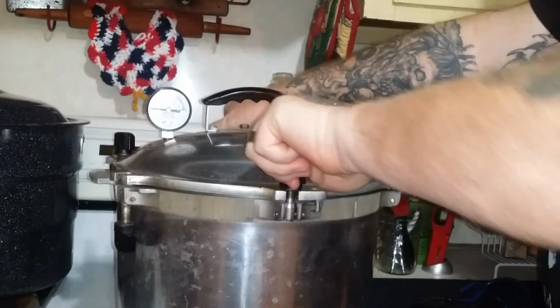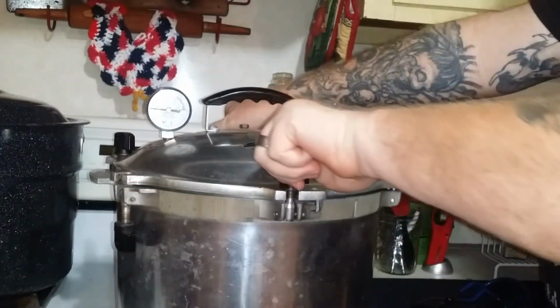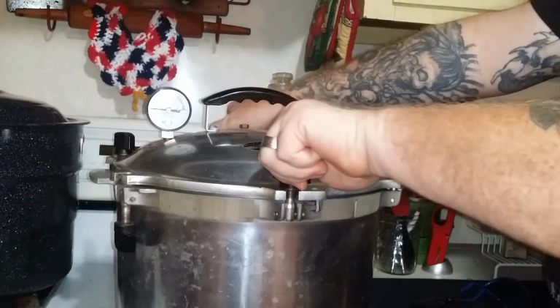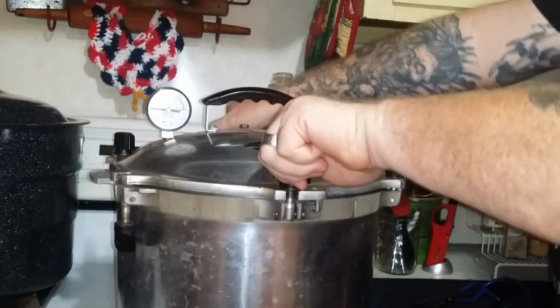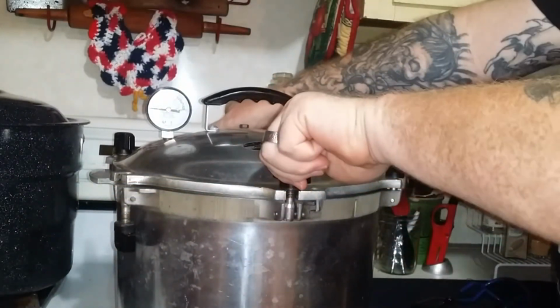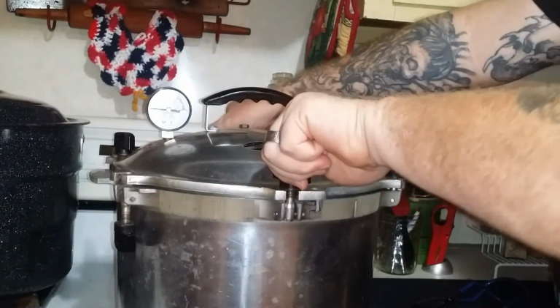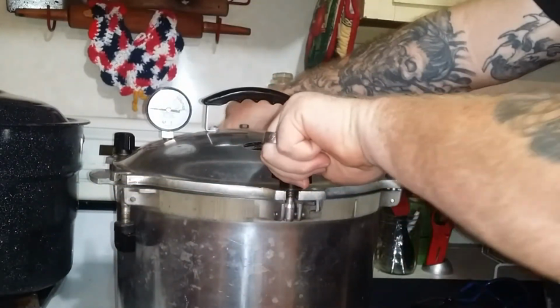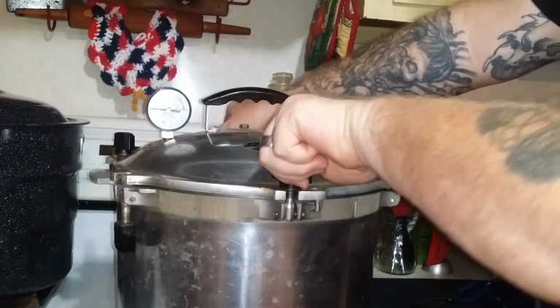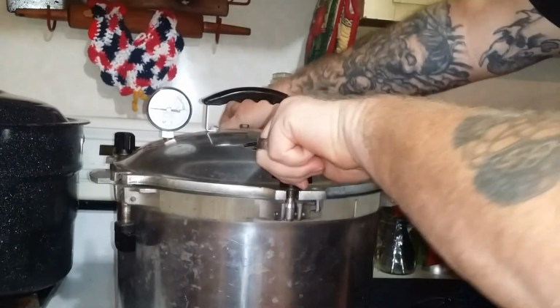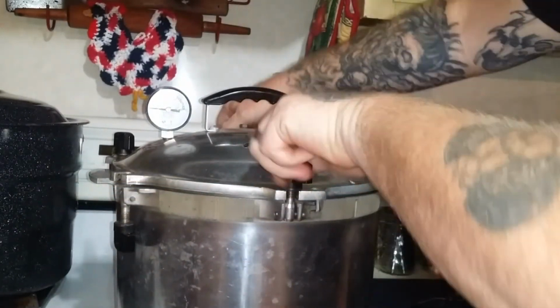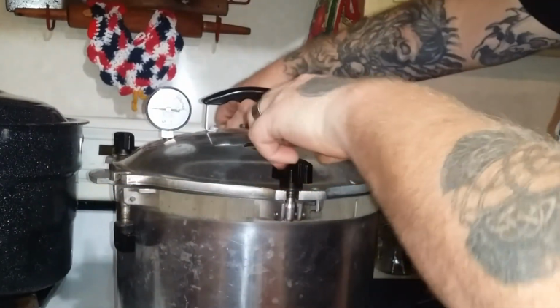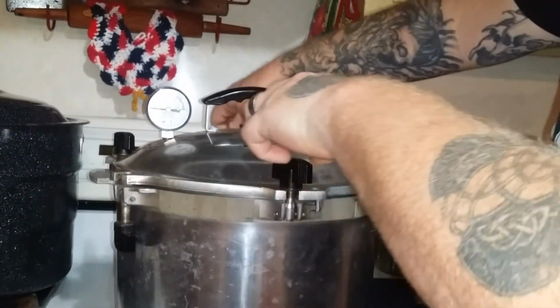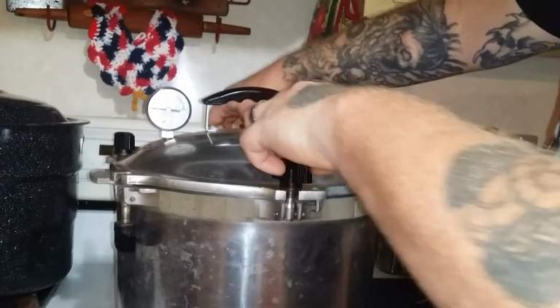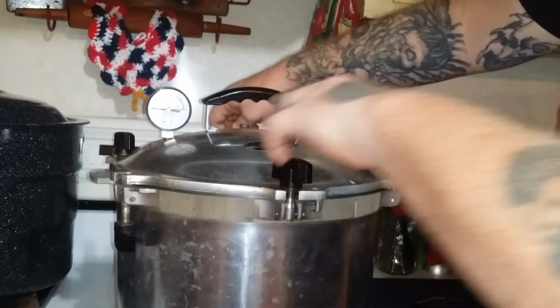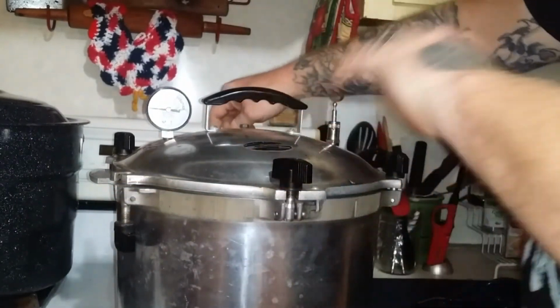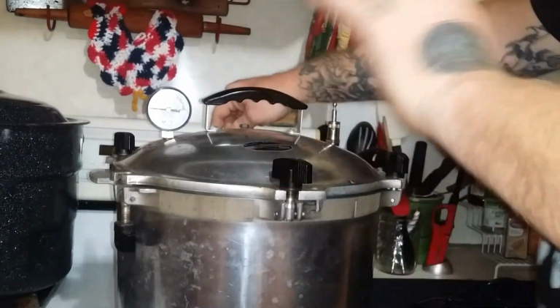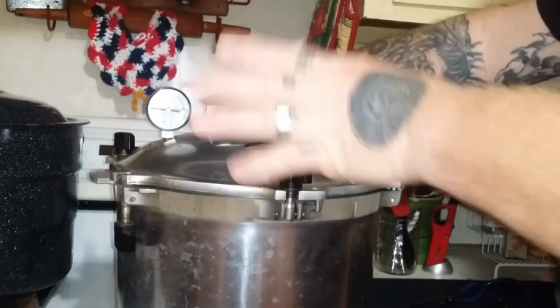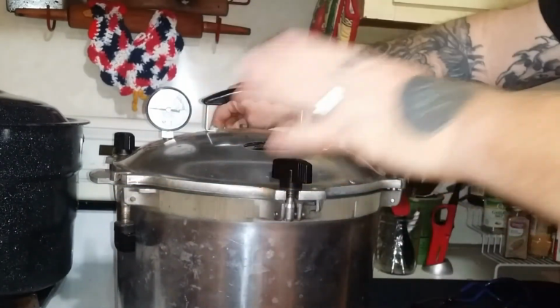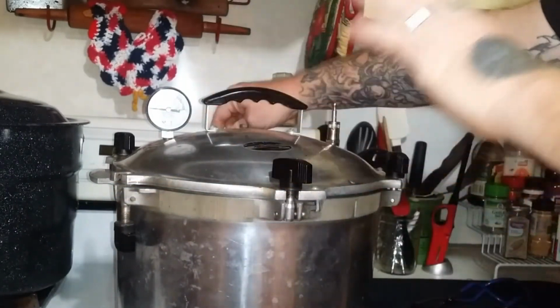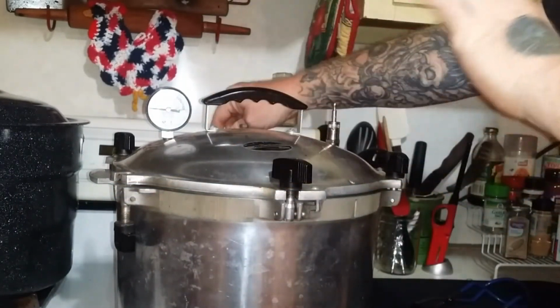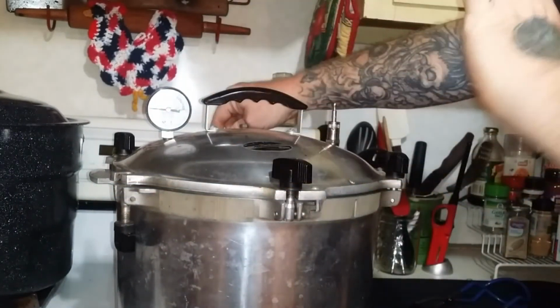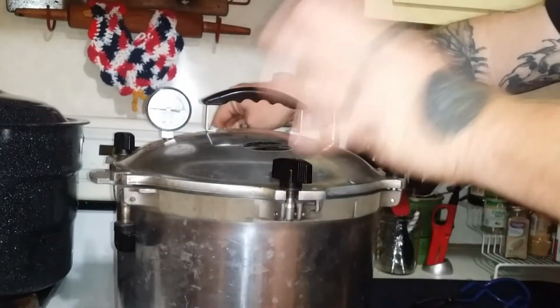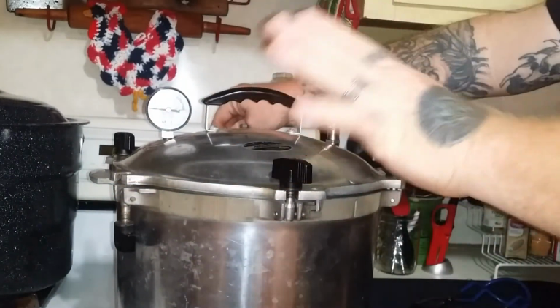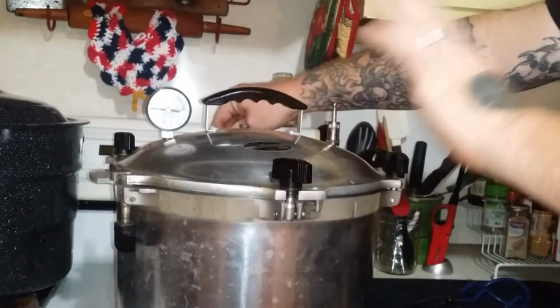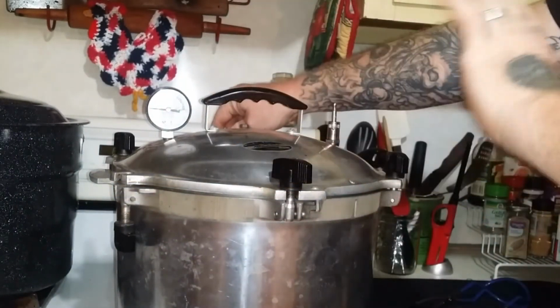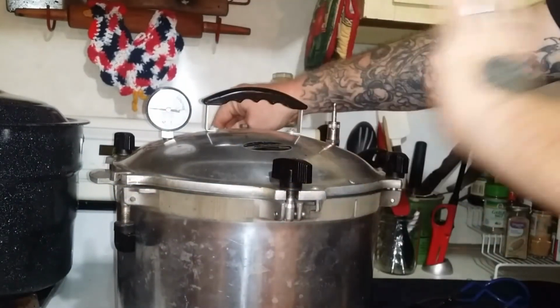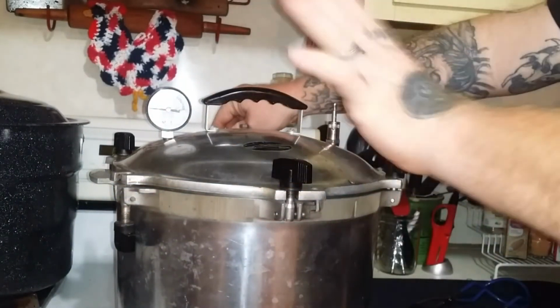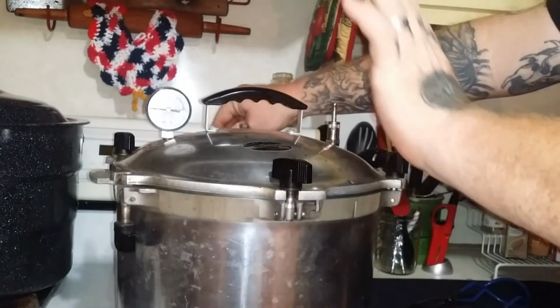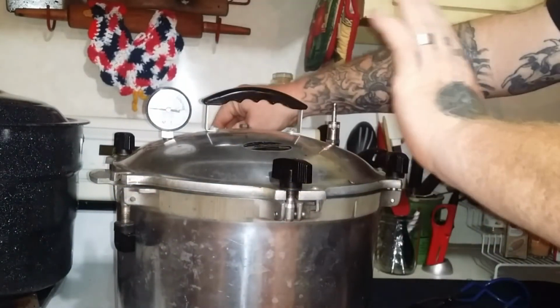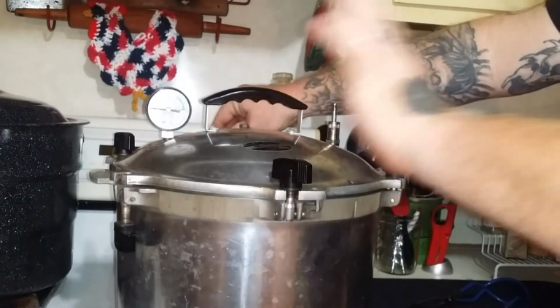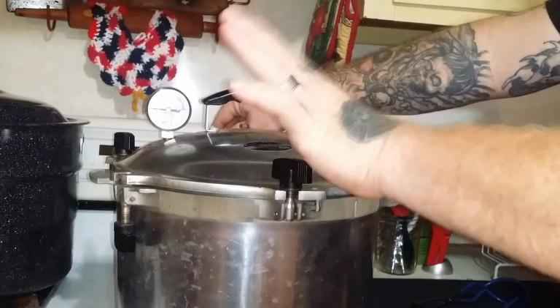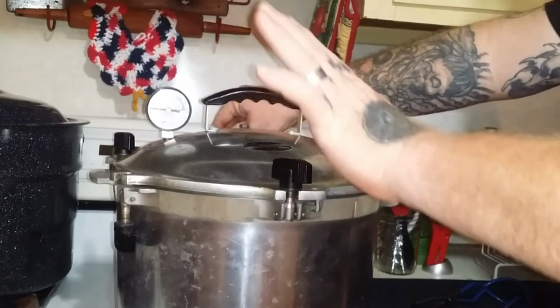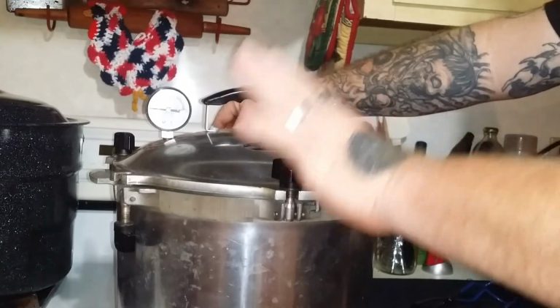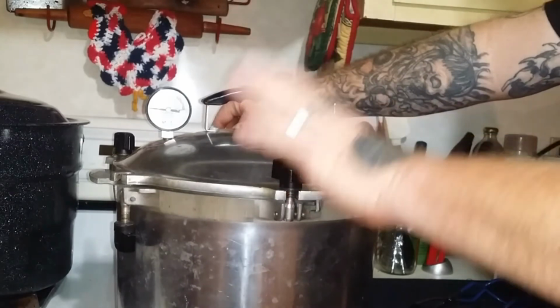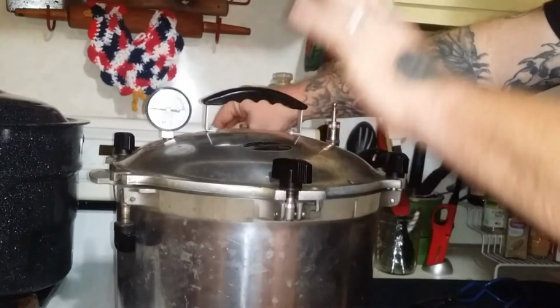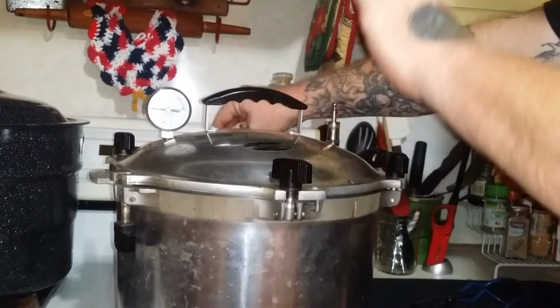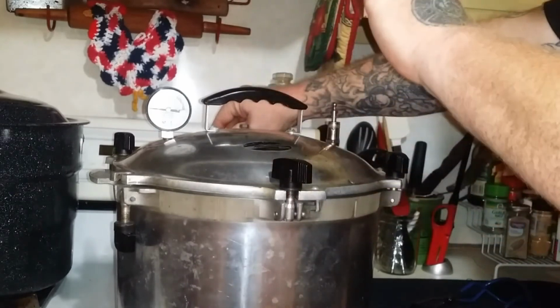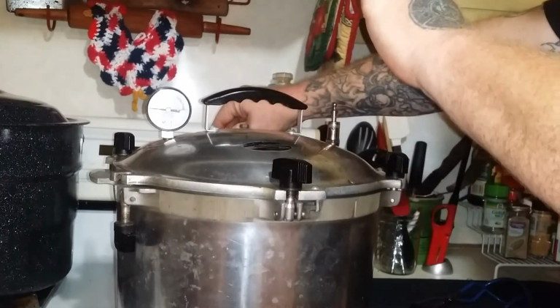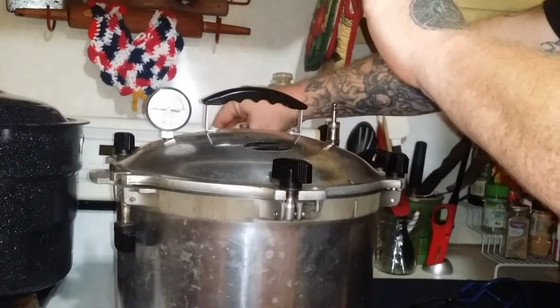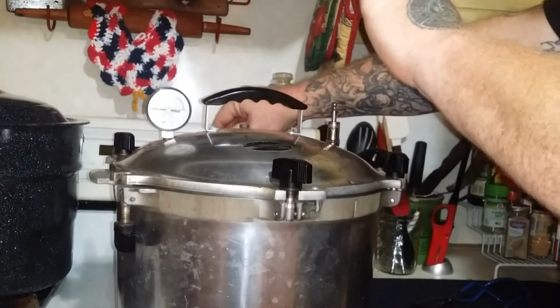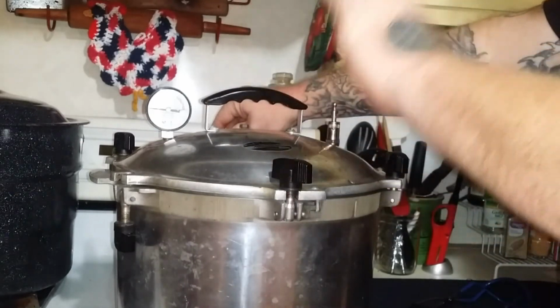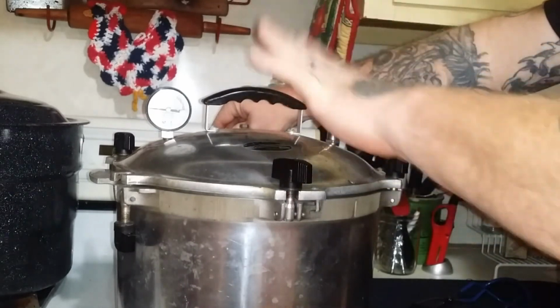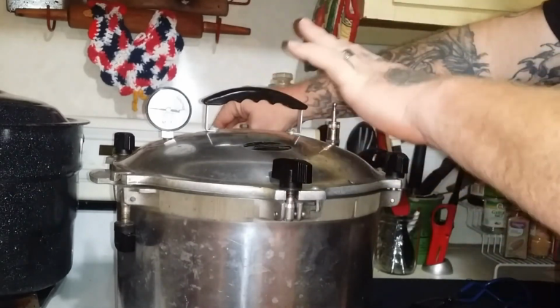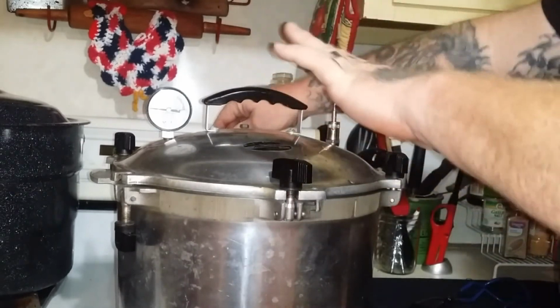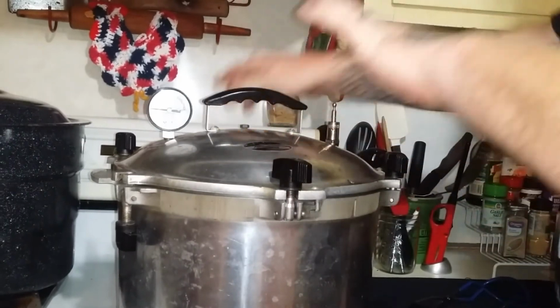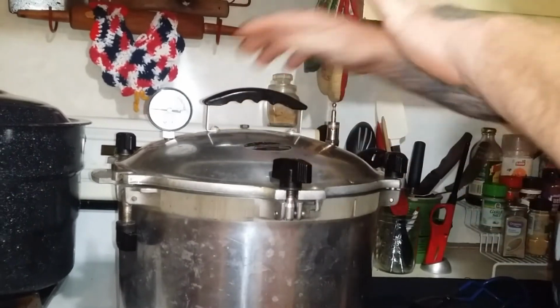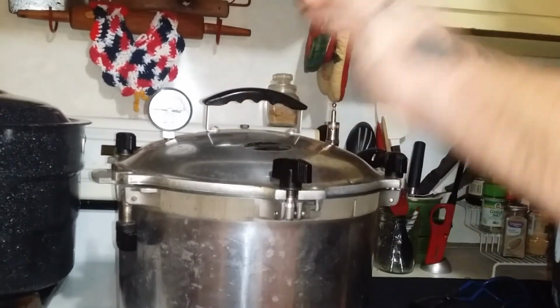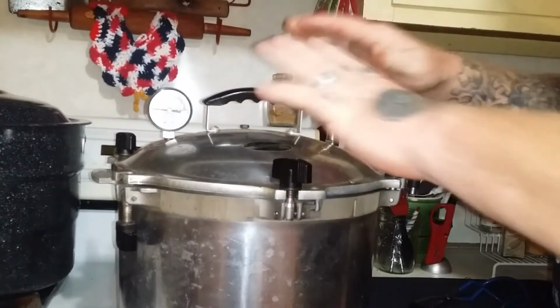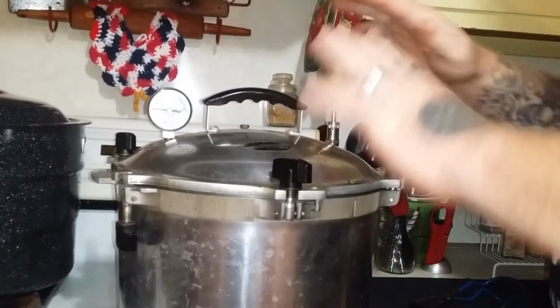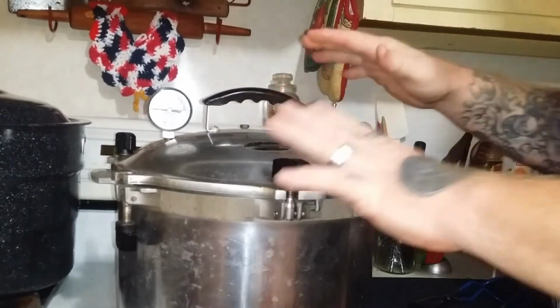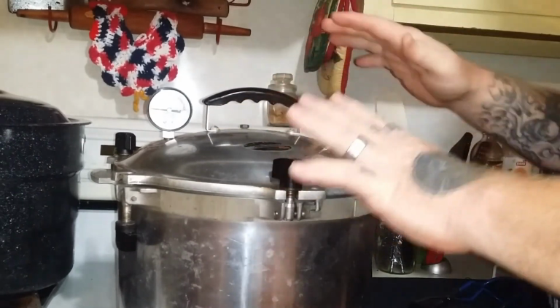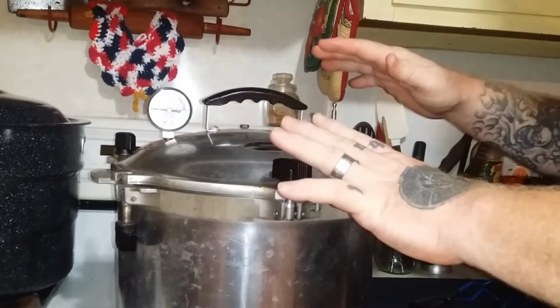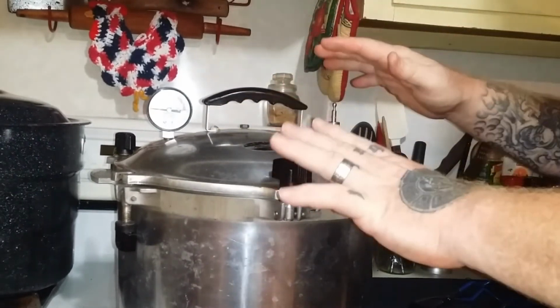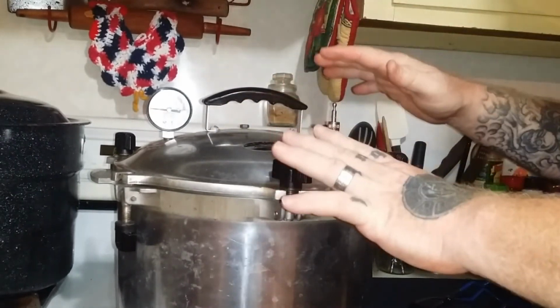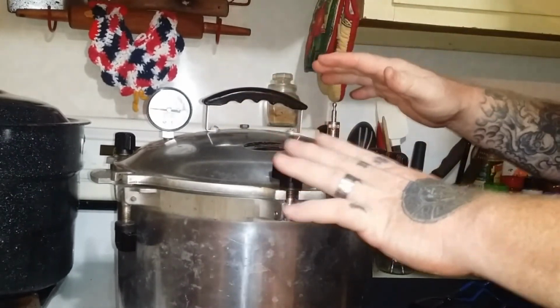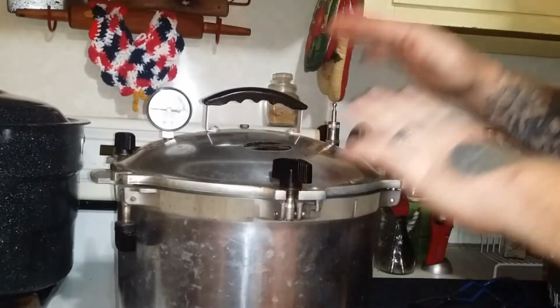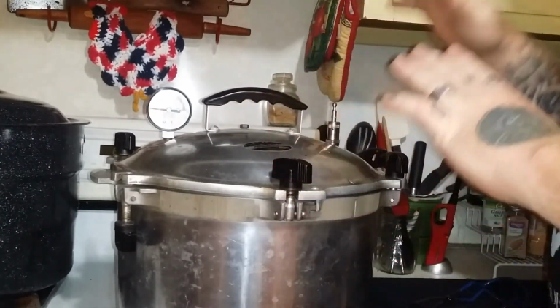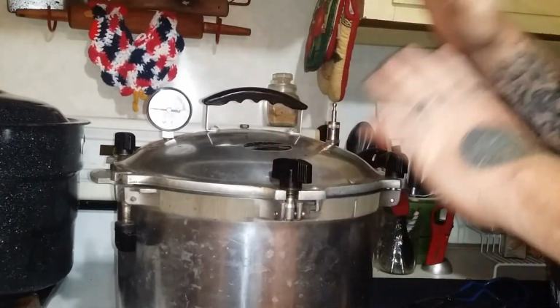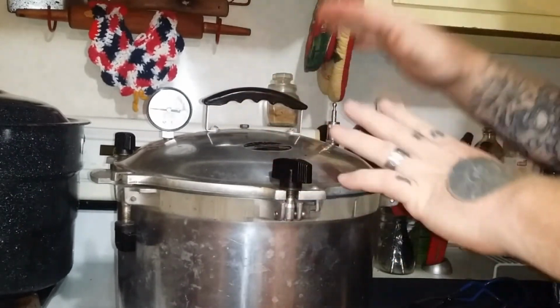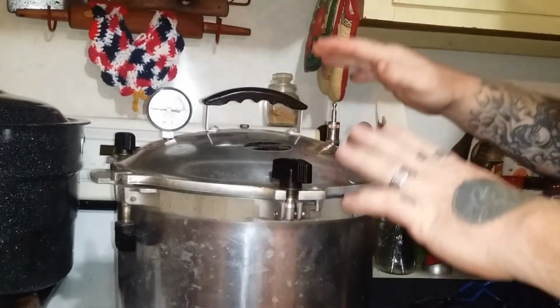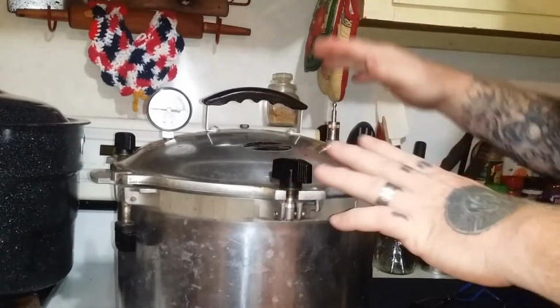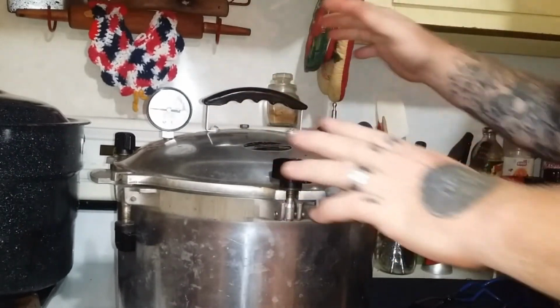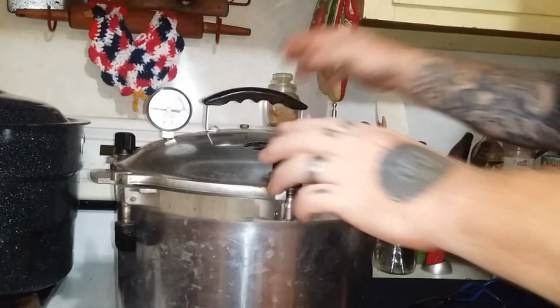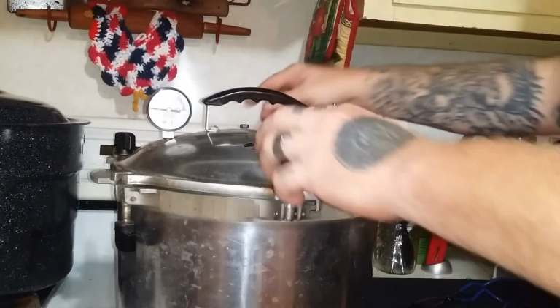The thing you need to remember is whether it's chicken, pork, or beef, it doesn't matter — meats are all the same time and same pressures. The pressure depends on your elevation, but the meats all cook for the same time.